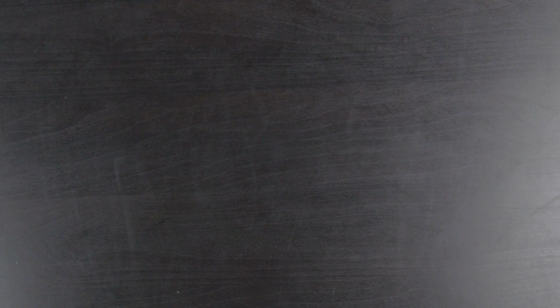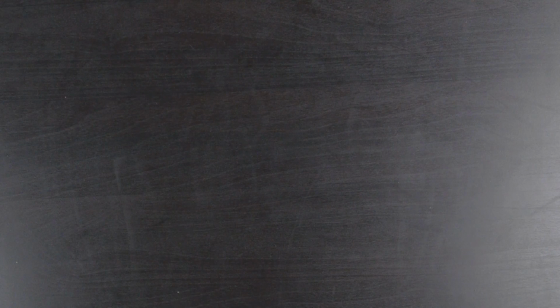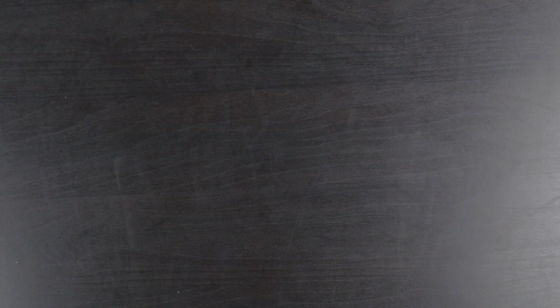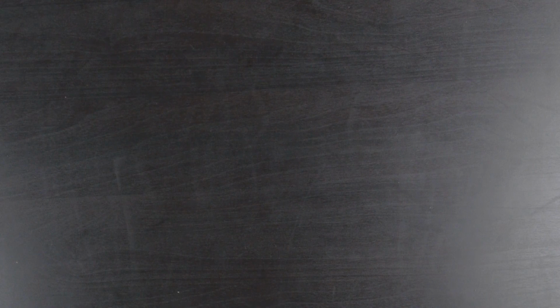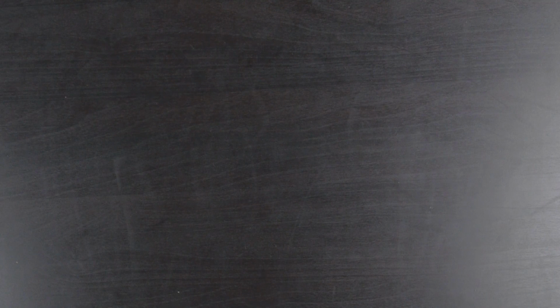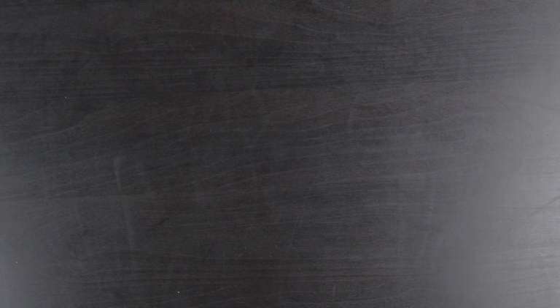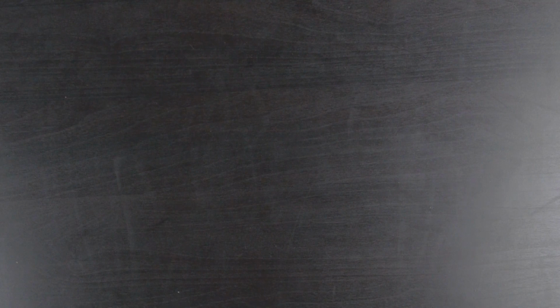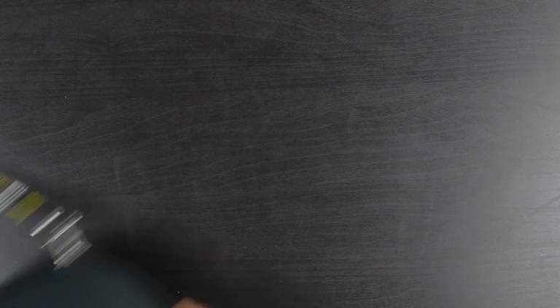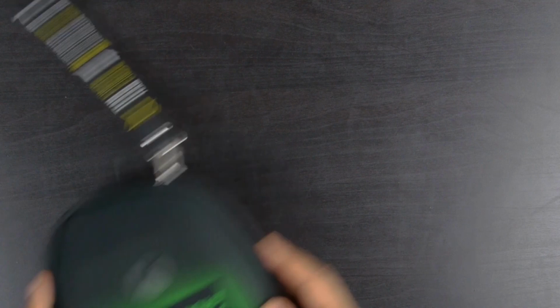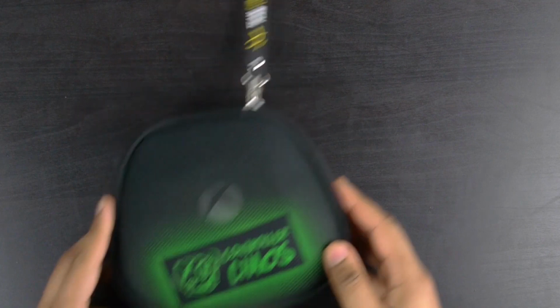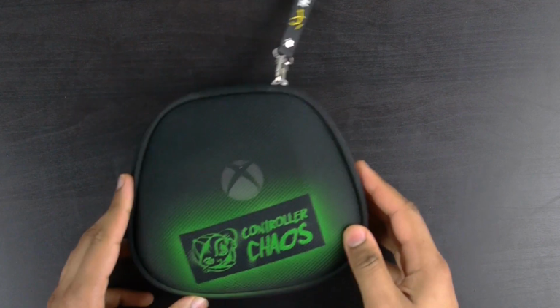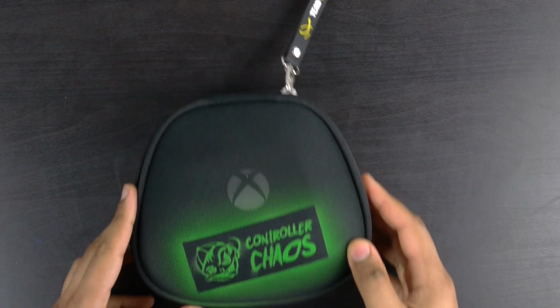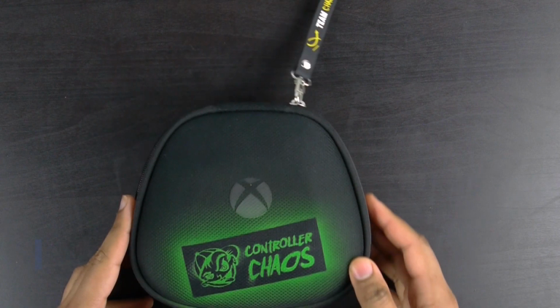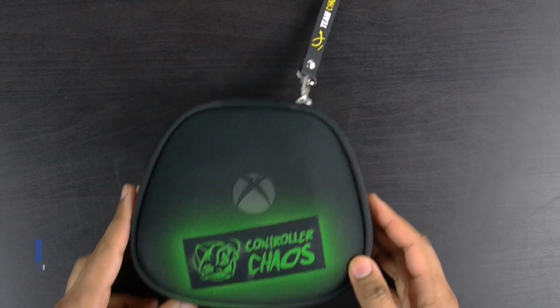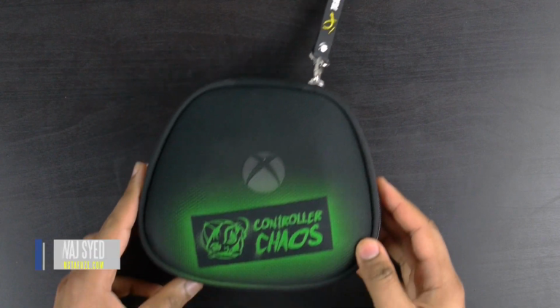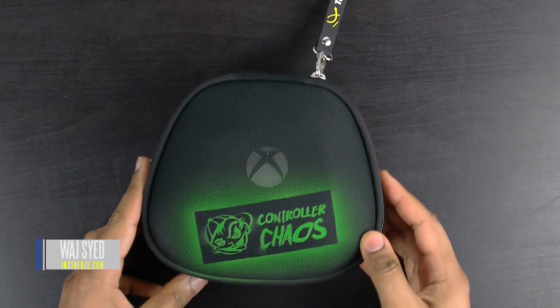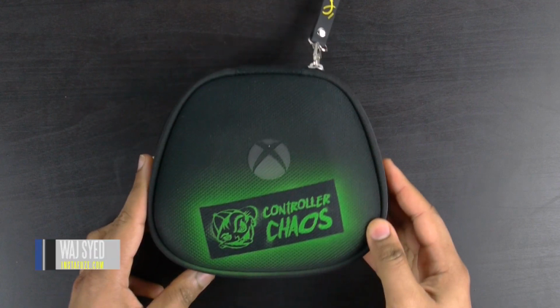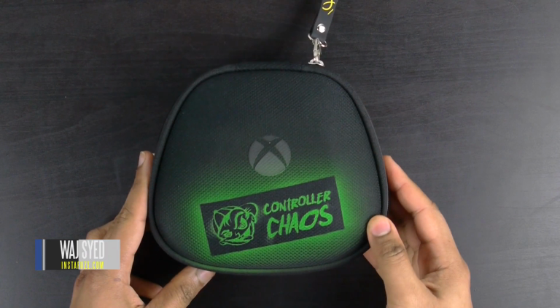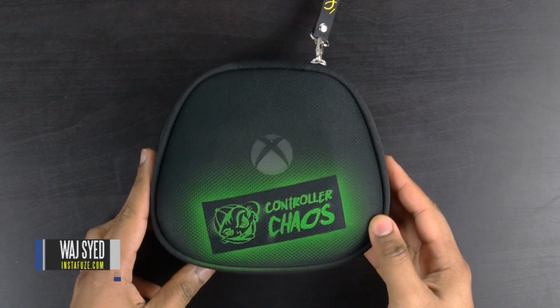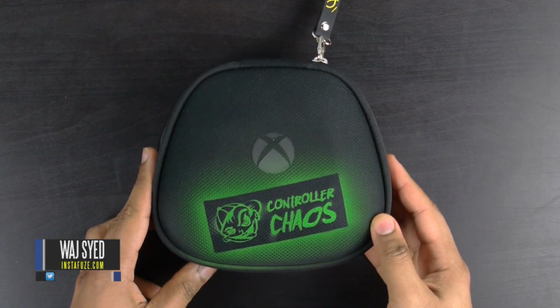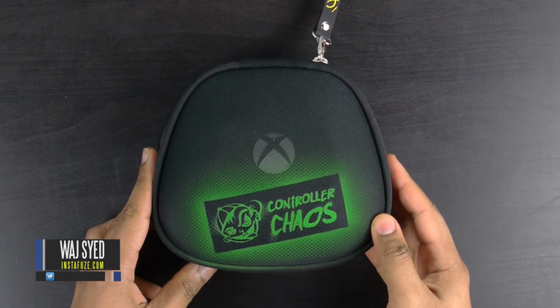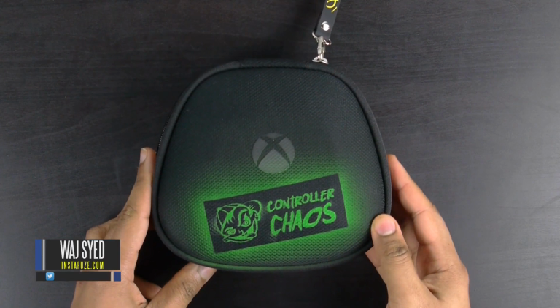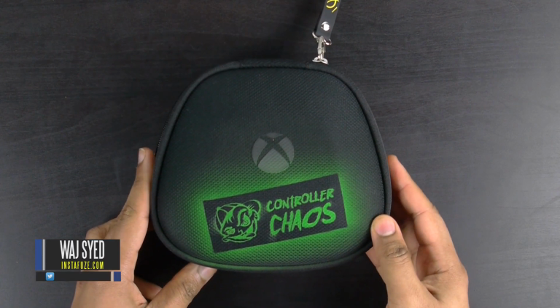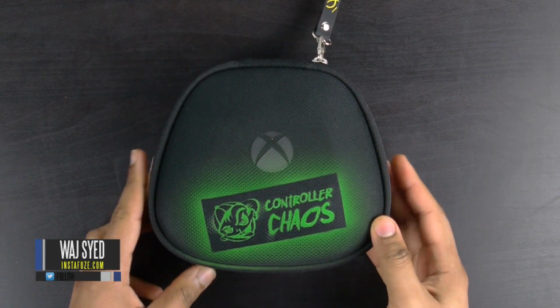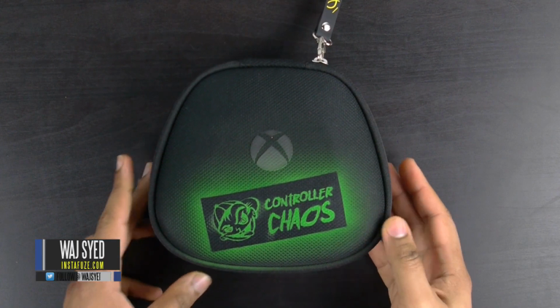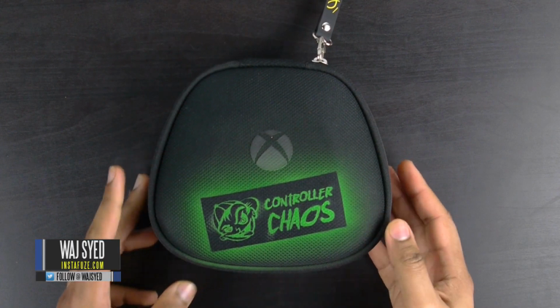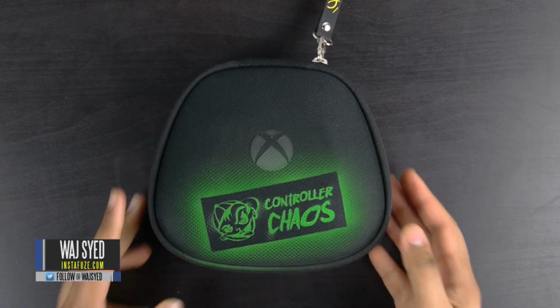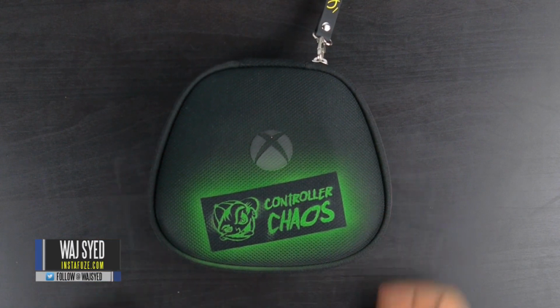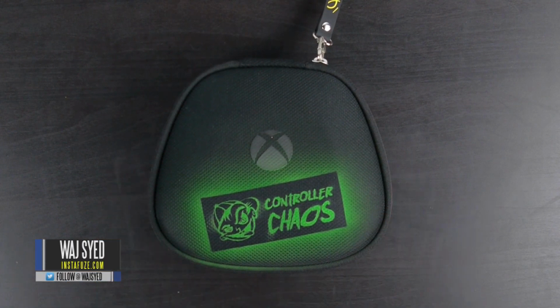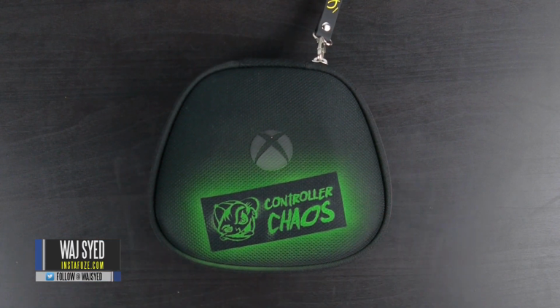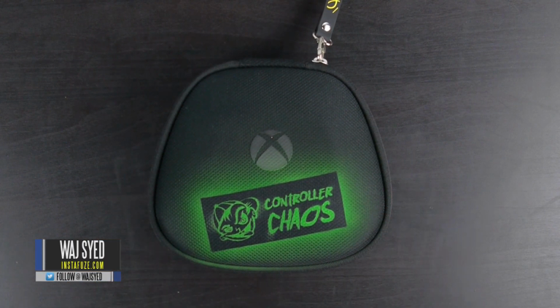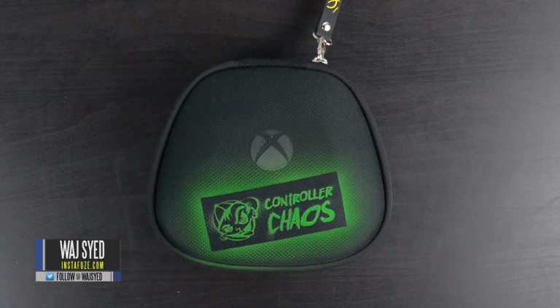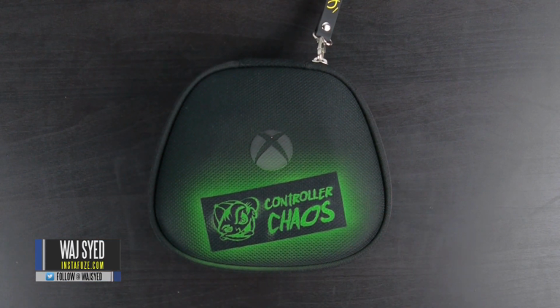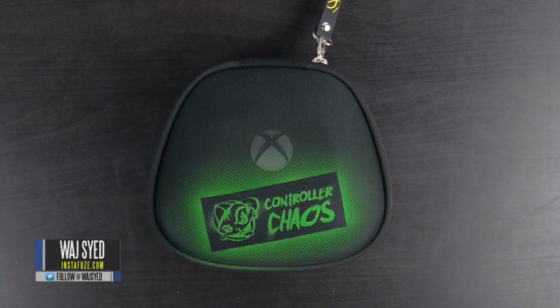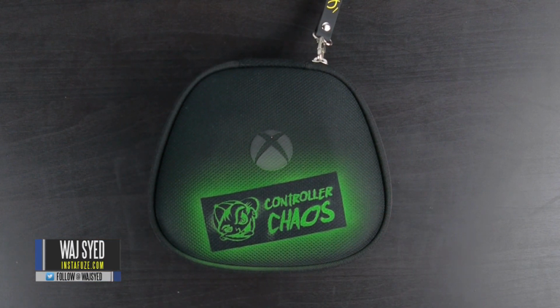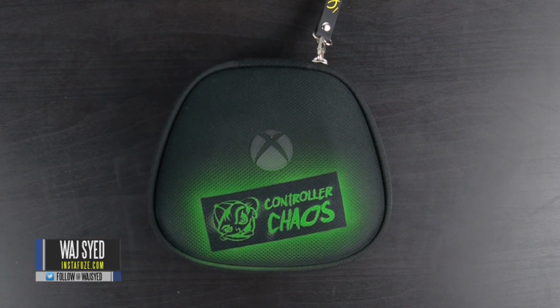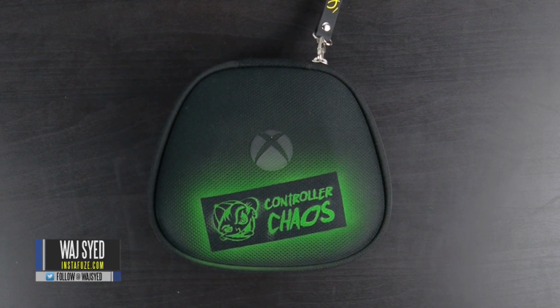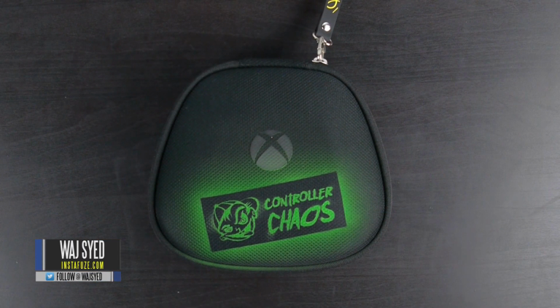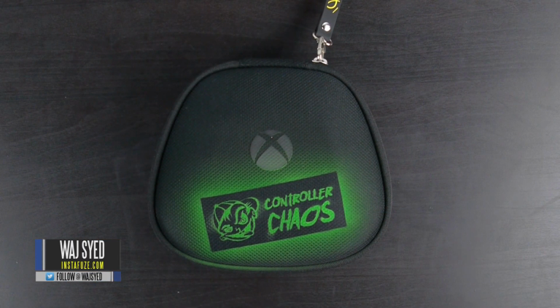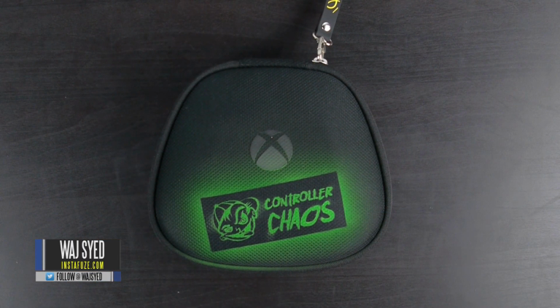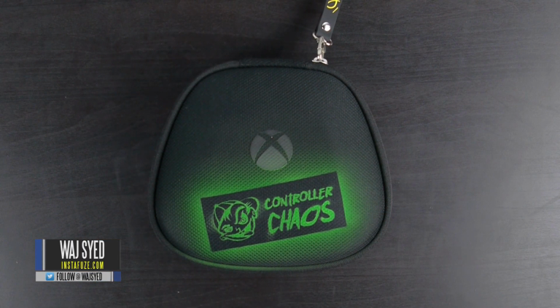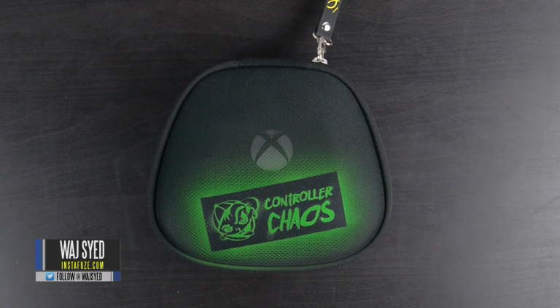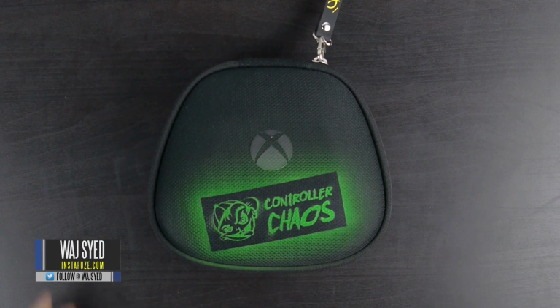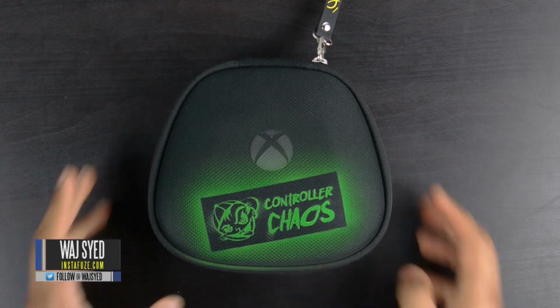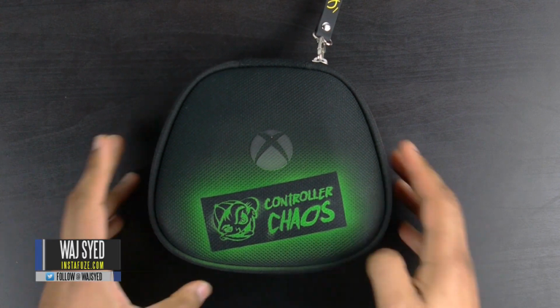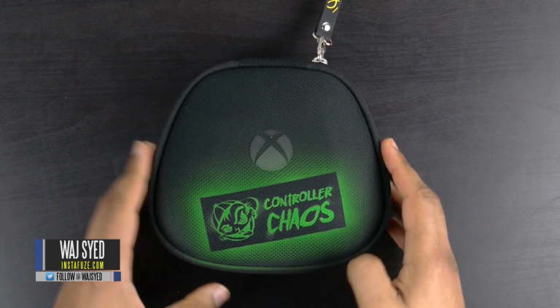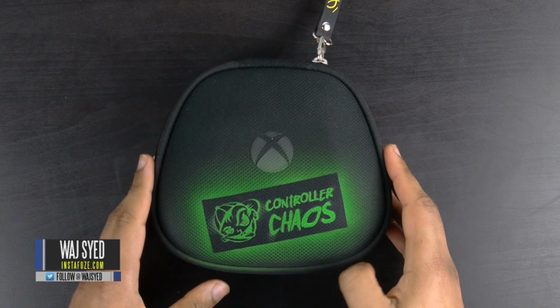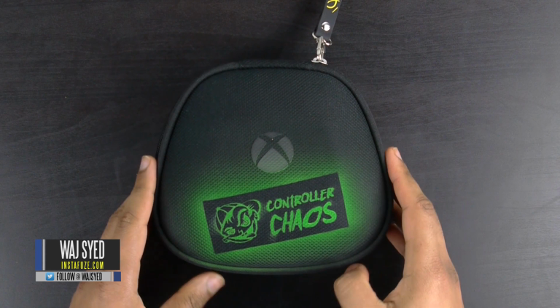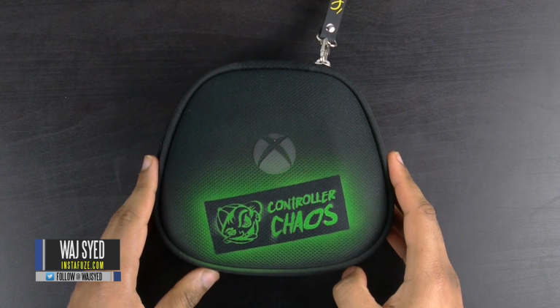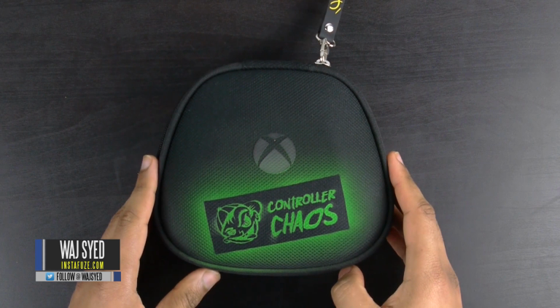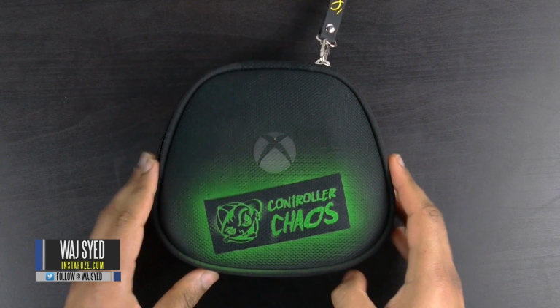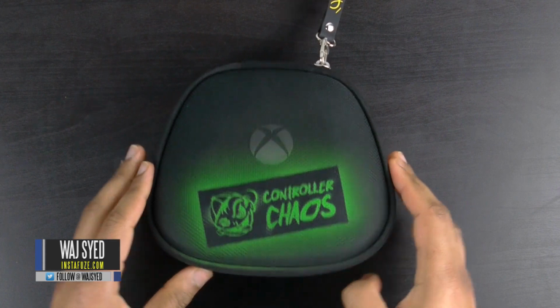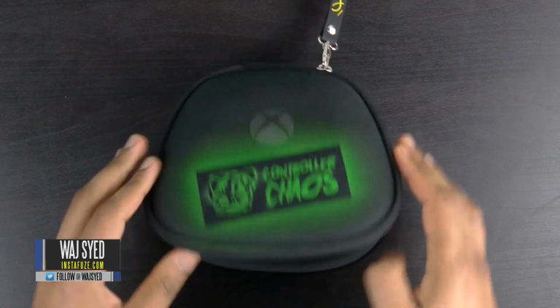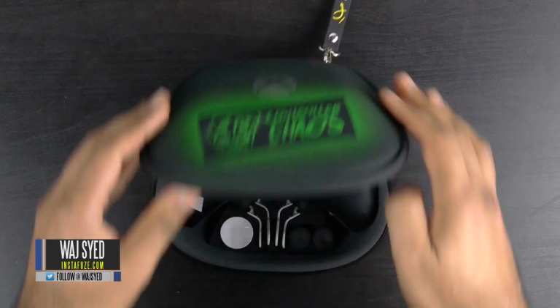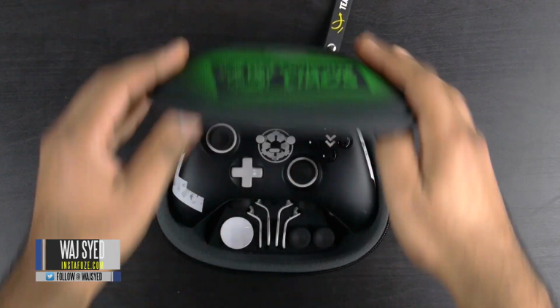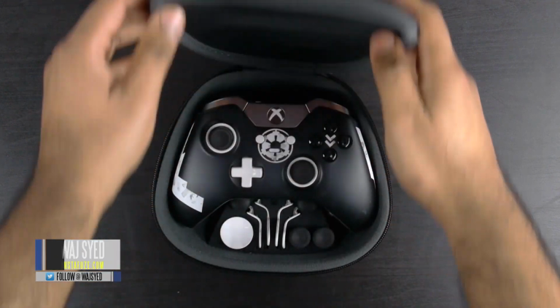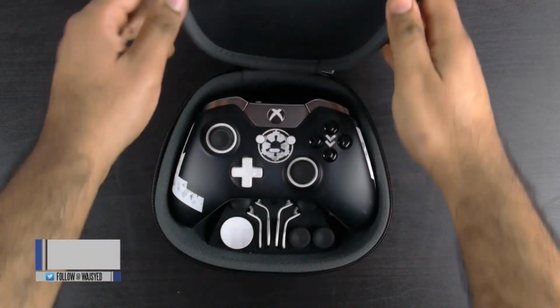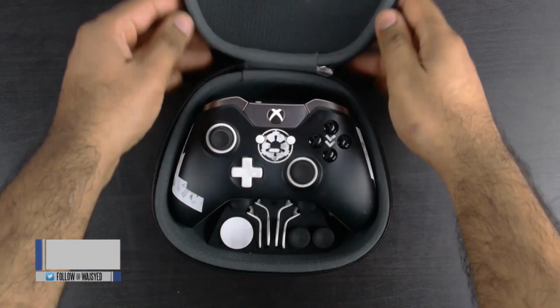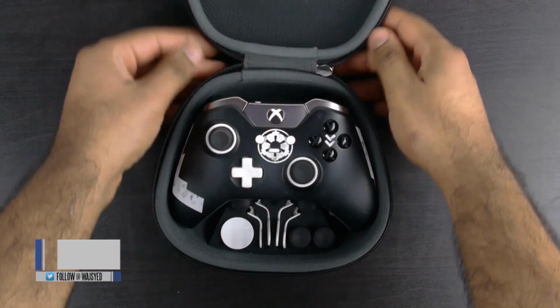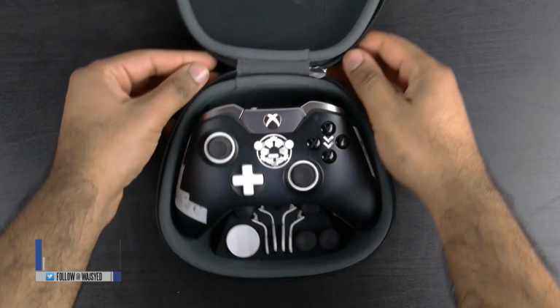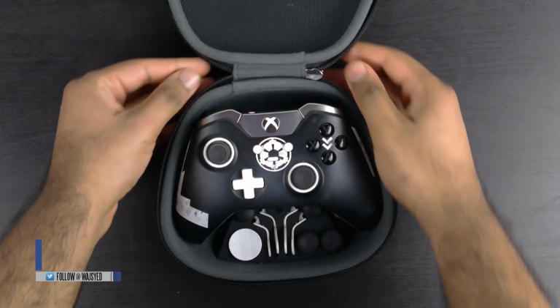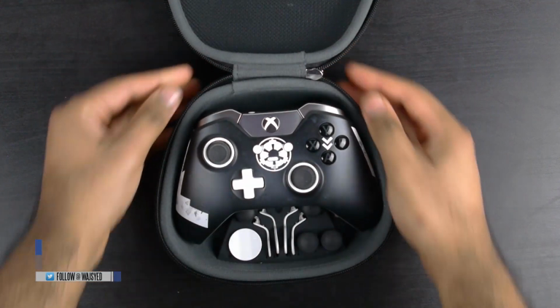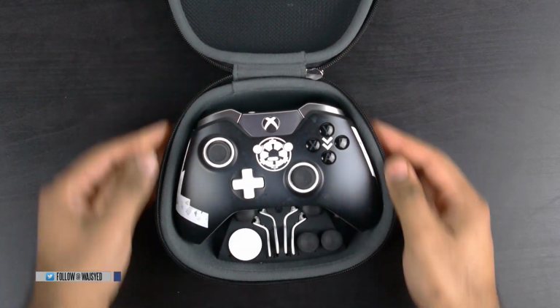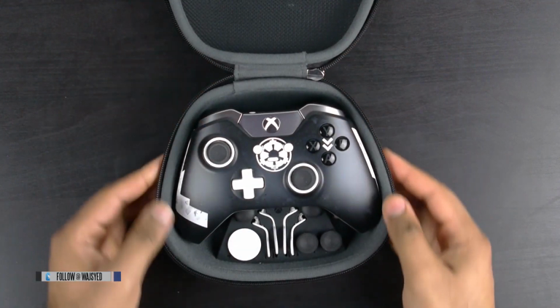What's up folks, how's it going? This is Woj. Hope you guys are all doing well, and in this video we're going to be talking about a custom Xbox One Elite controller.